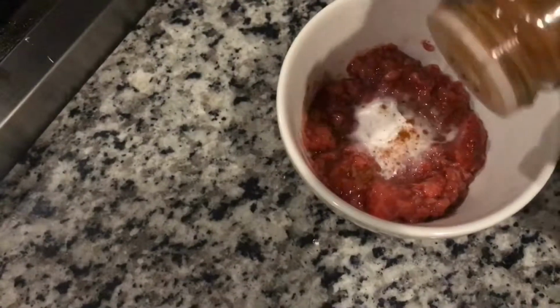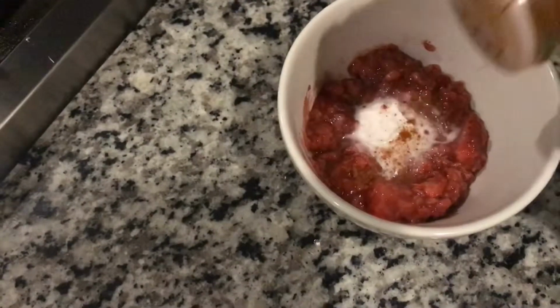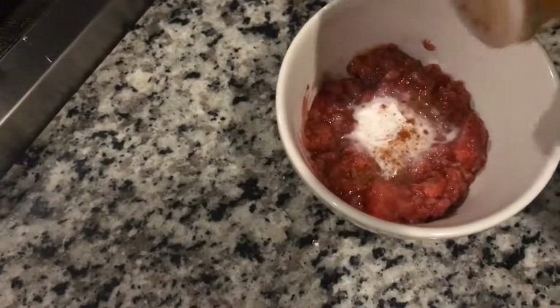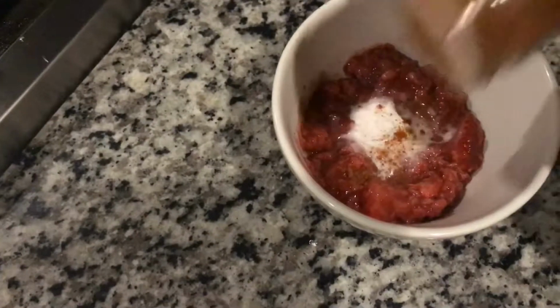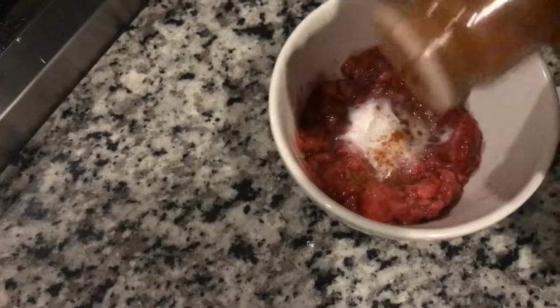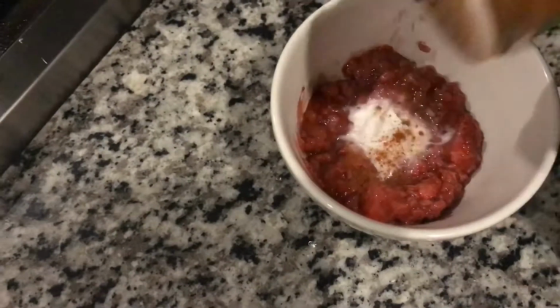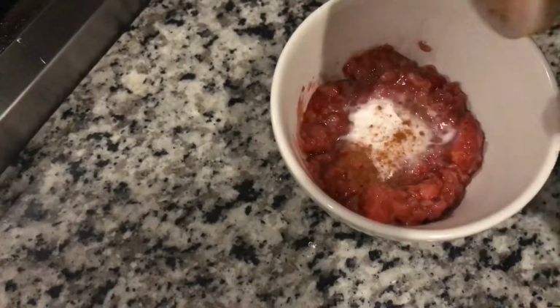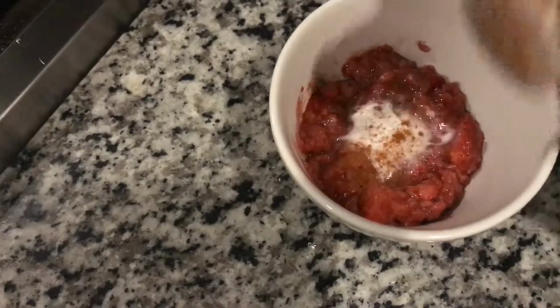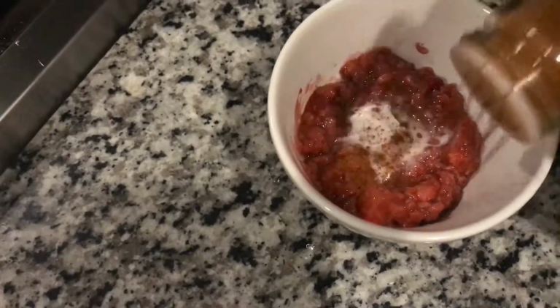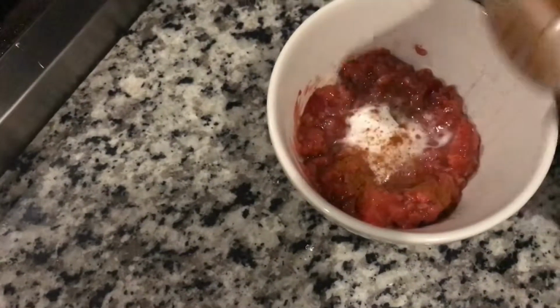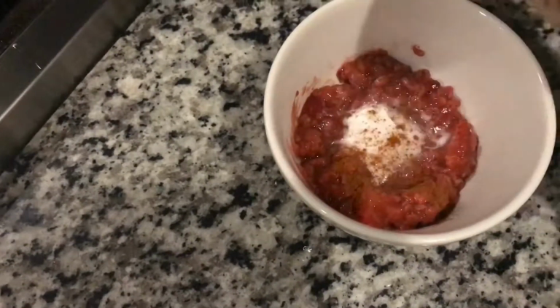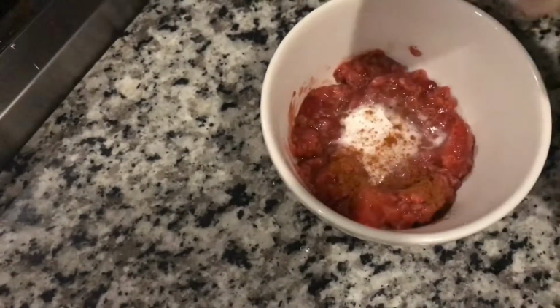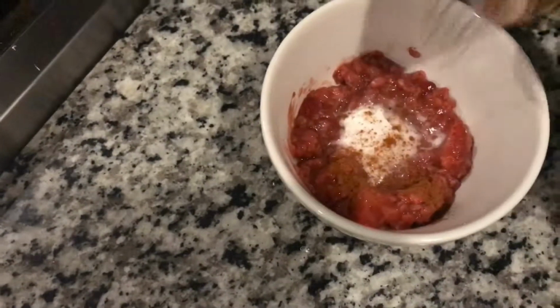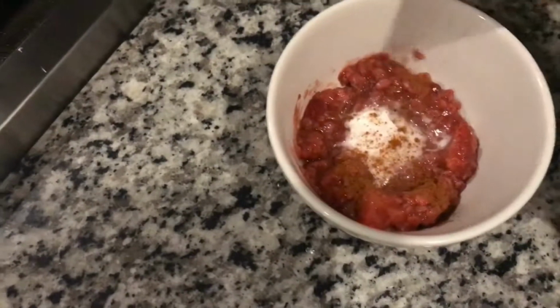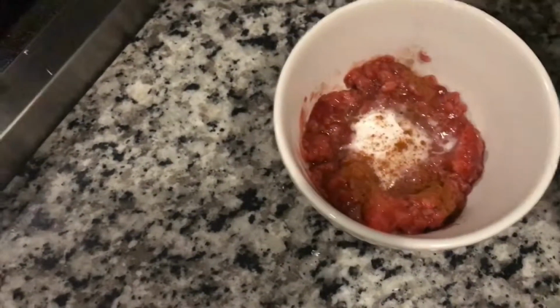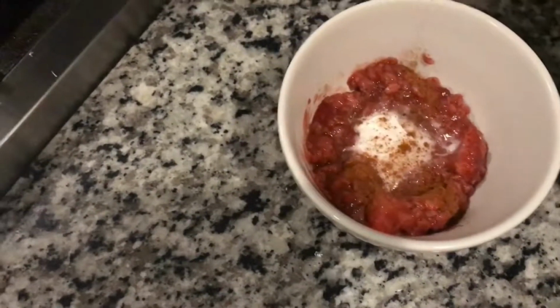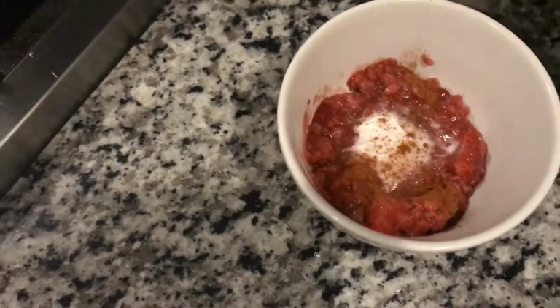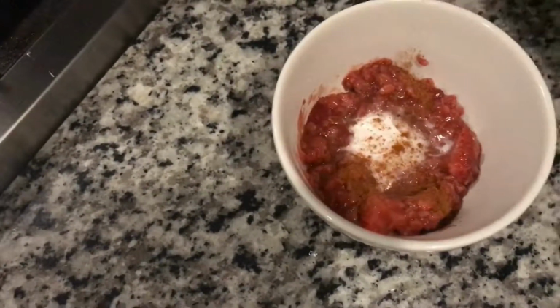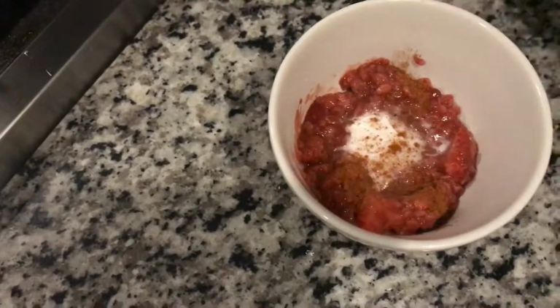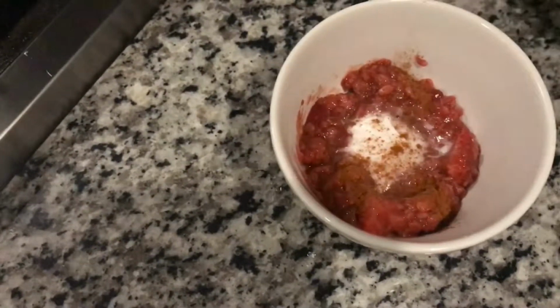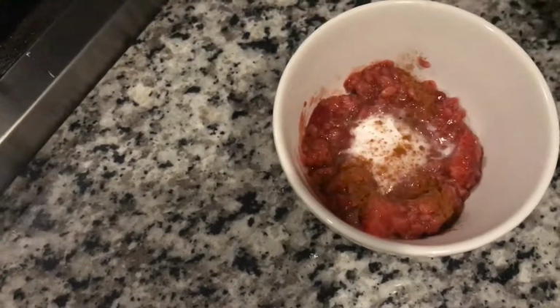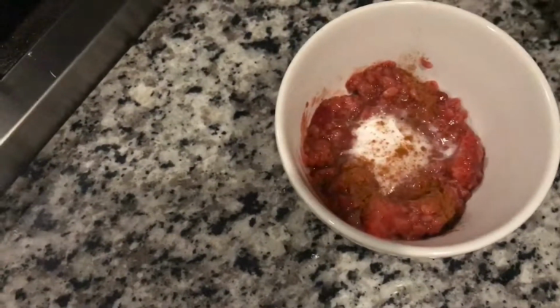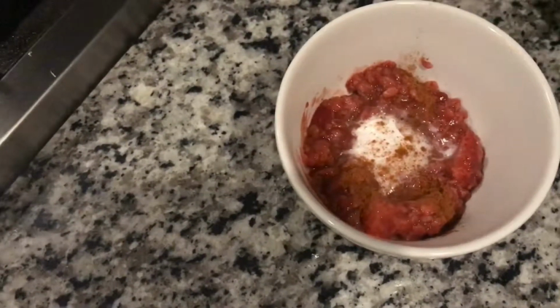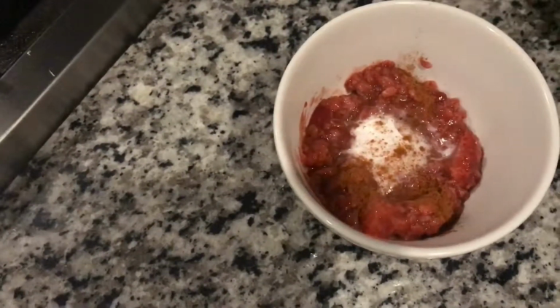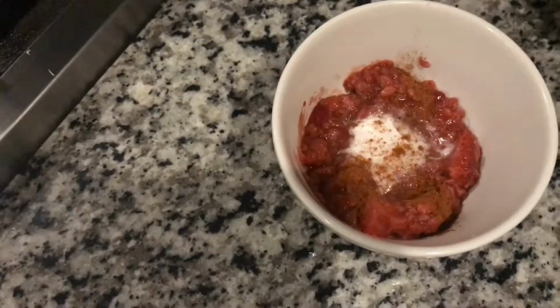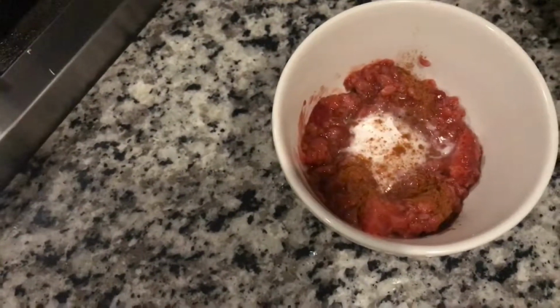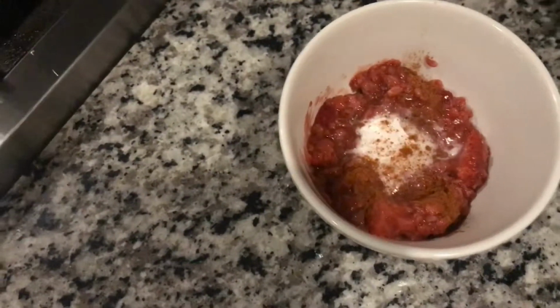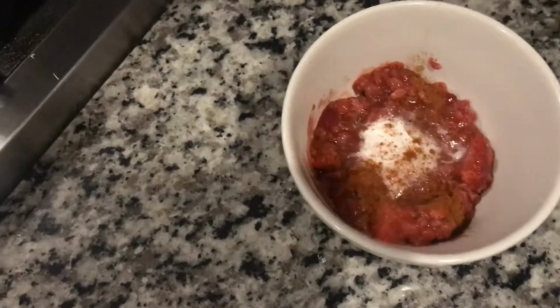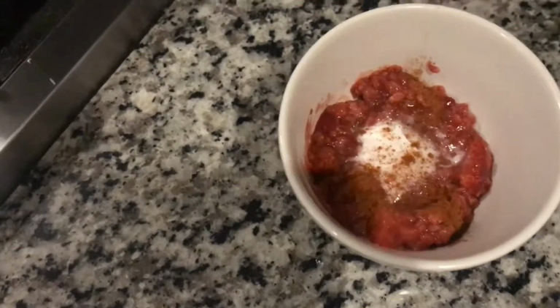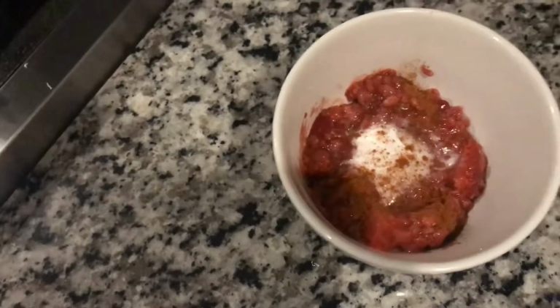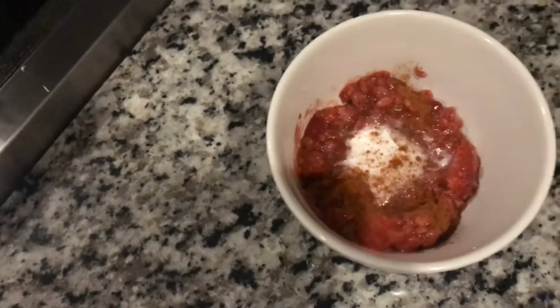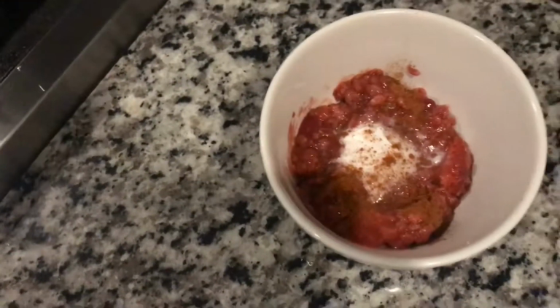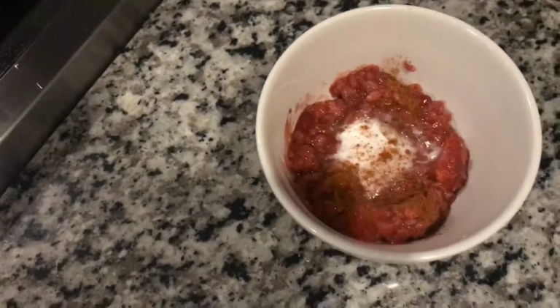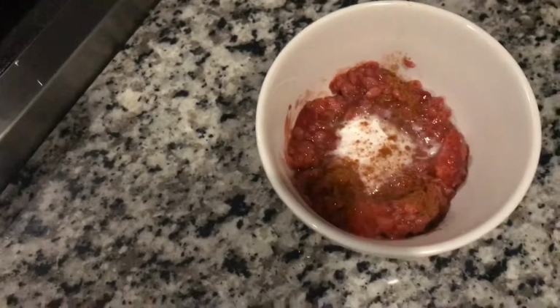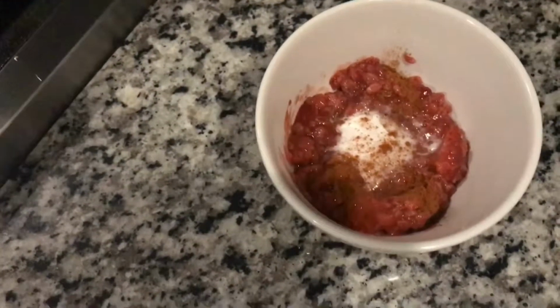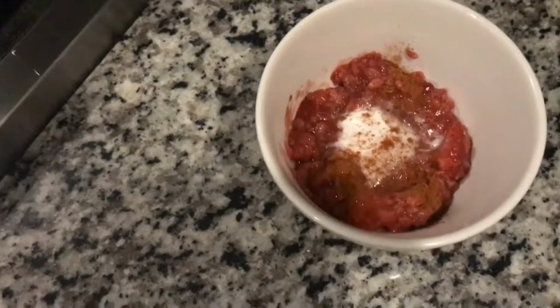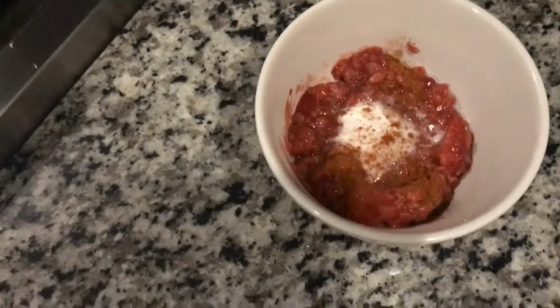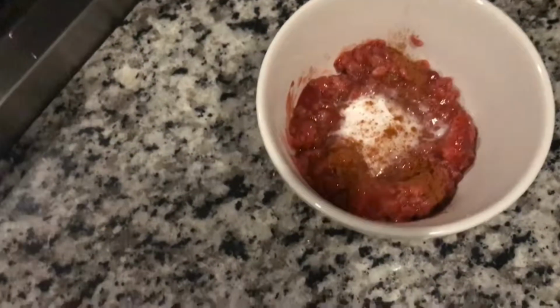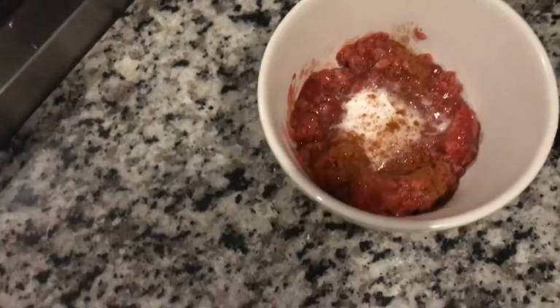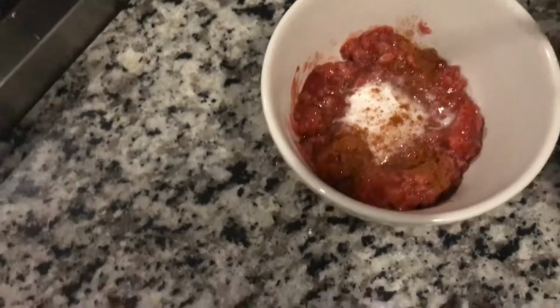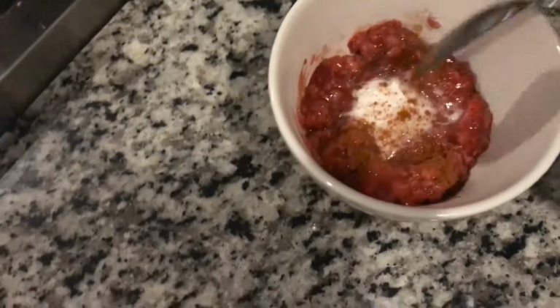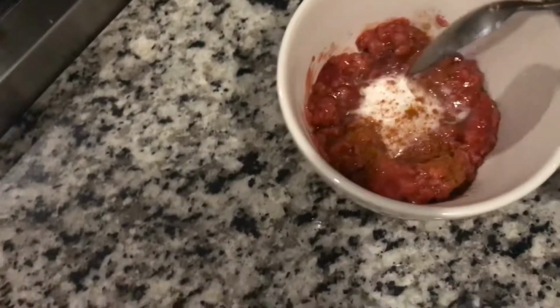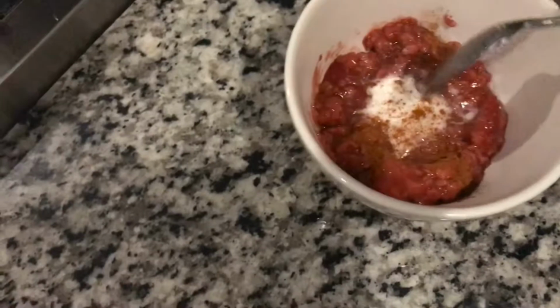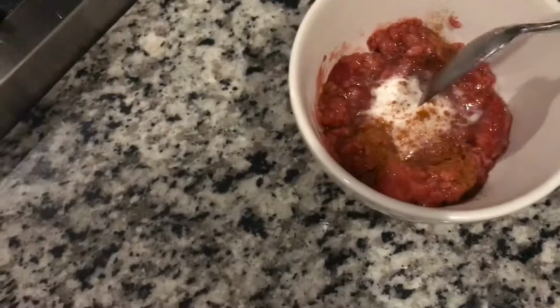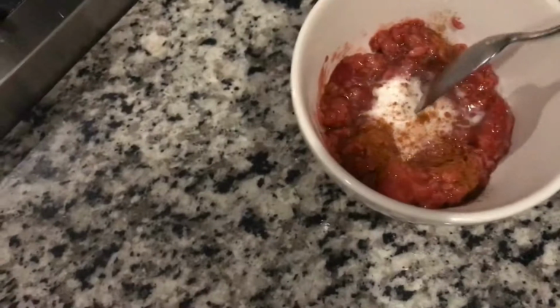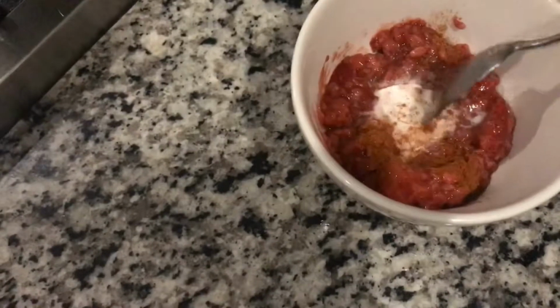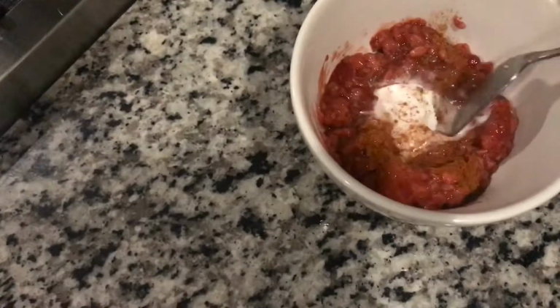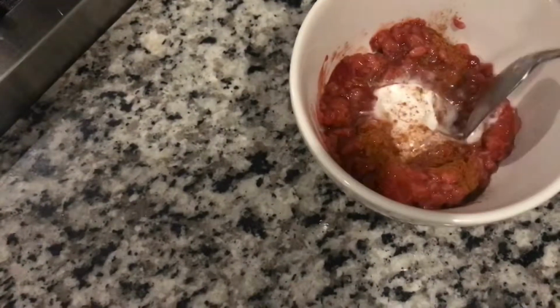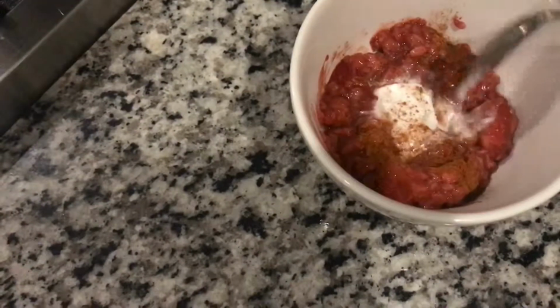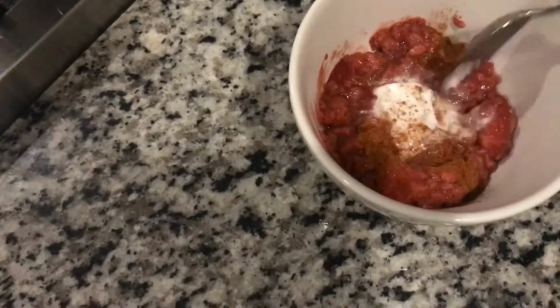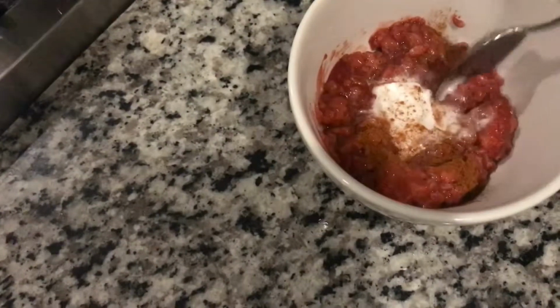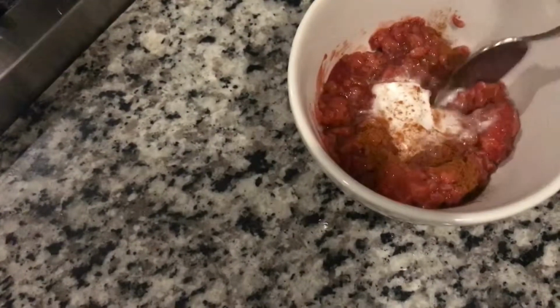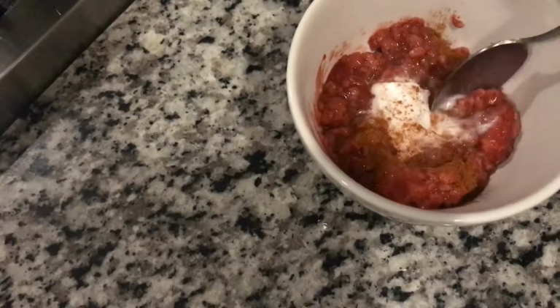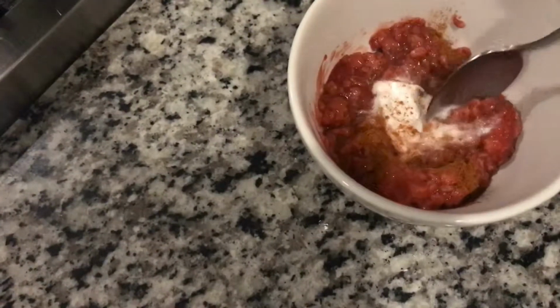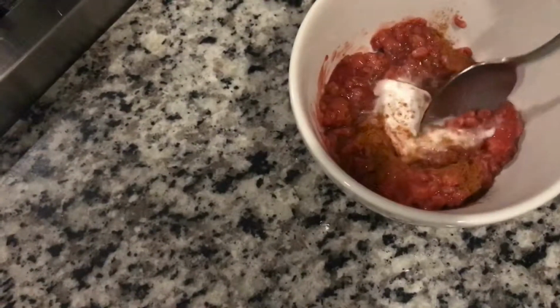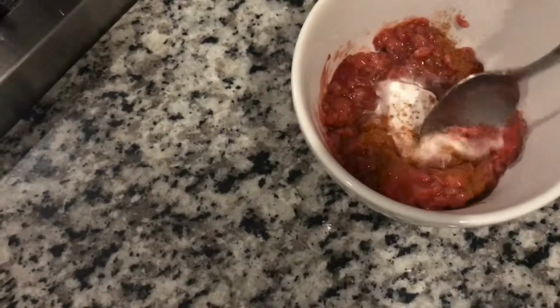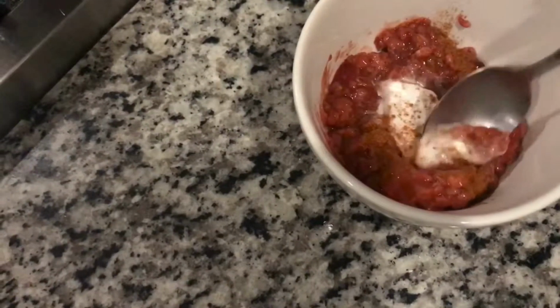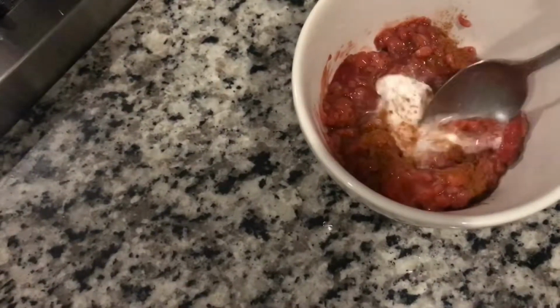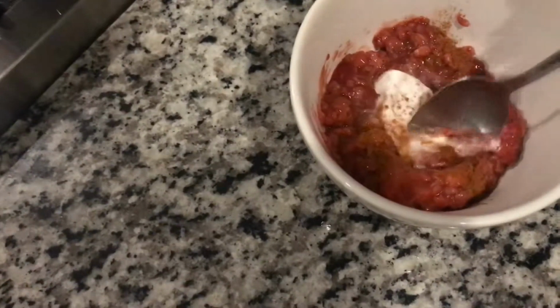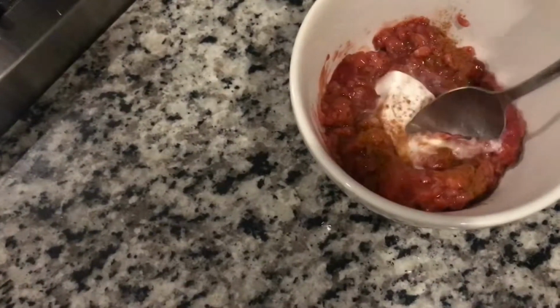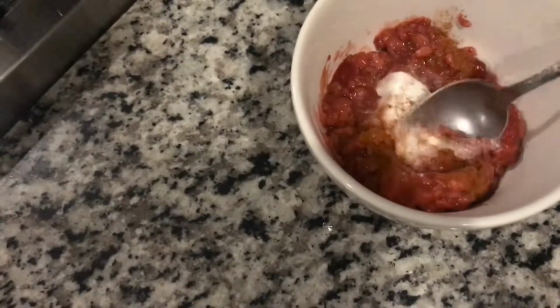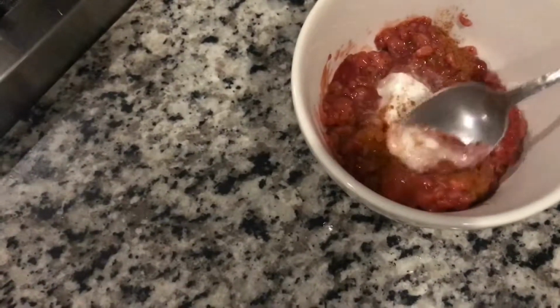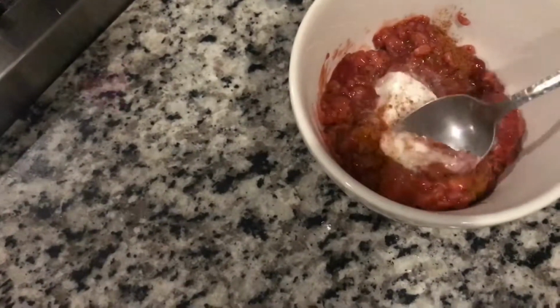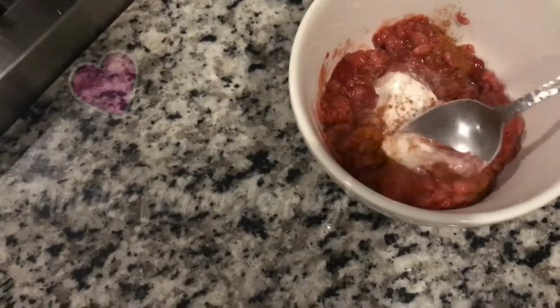I think it needs a little bit more cinnamon. That's it. Perfect. So yummy.